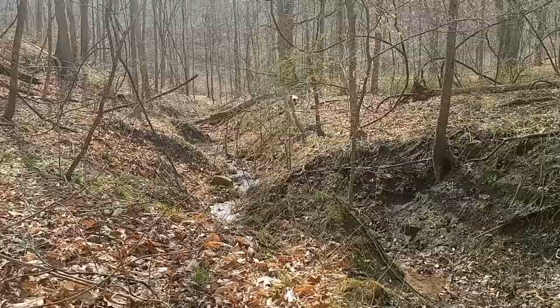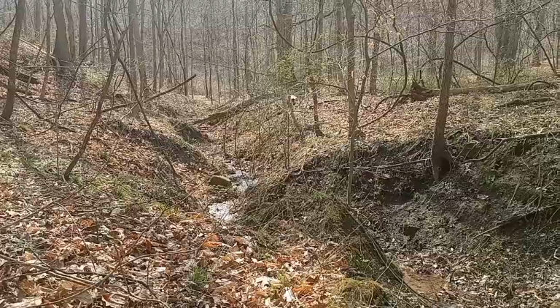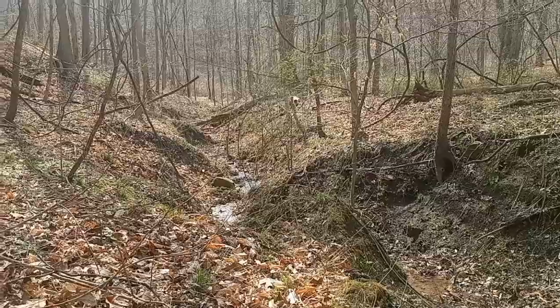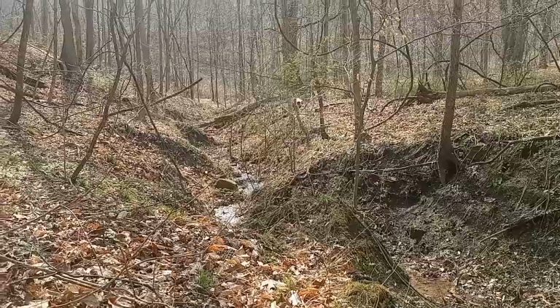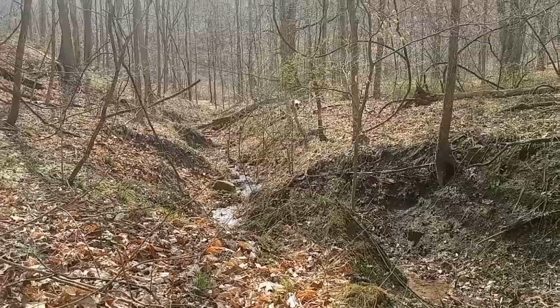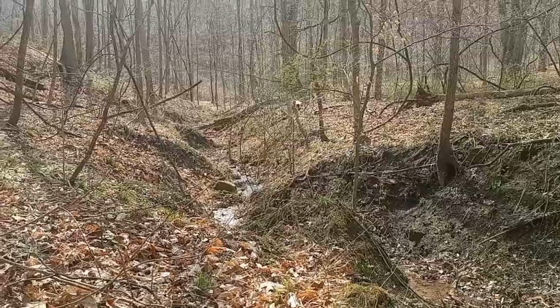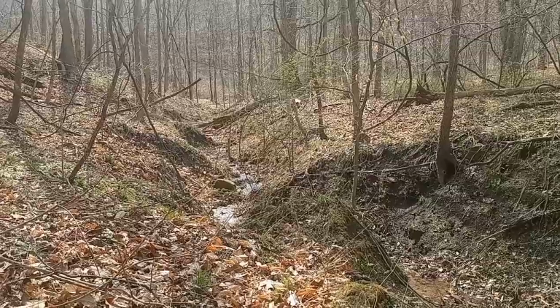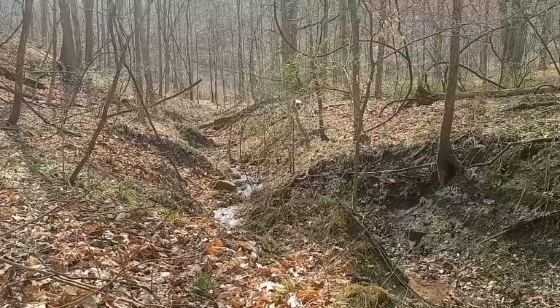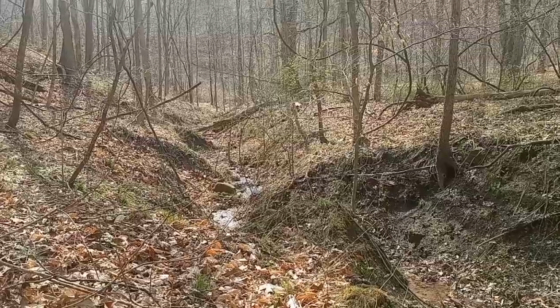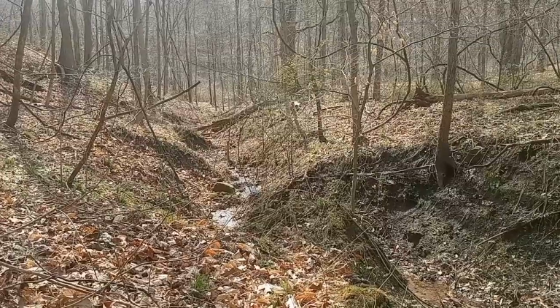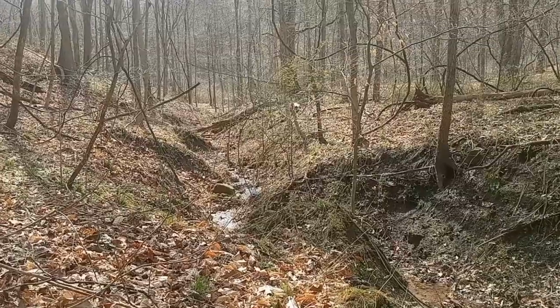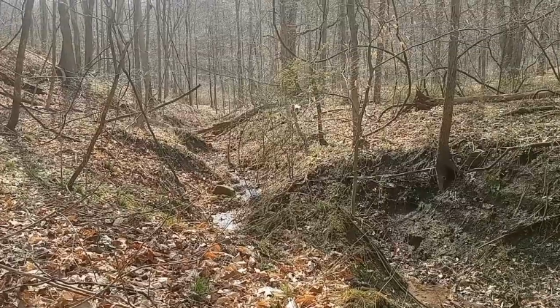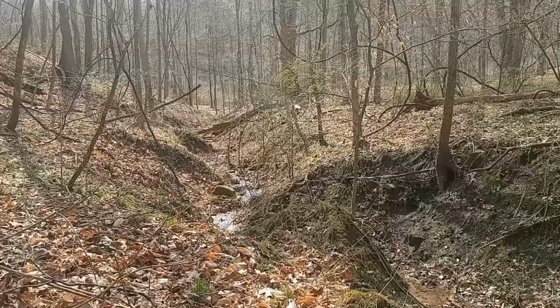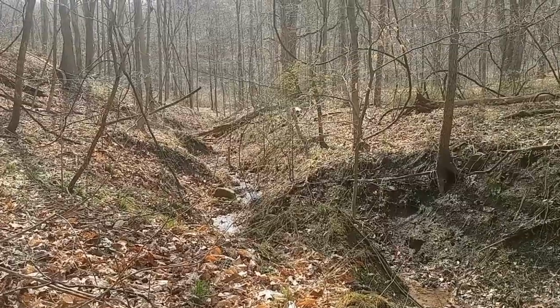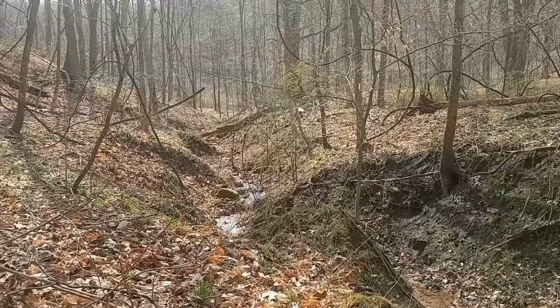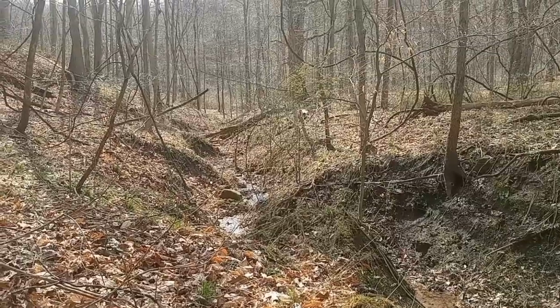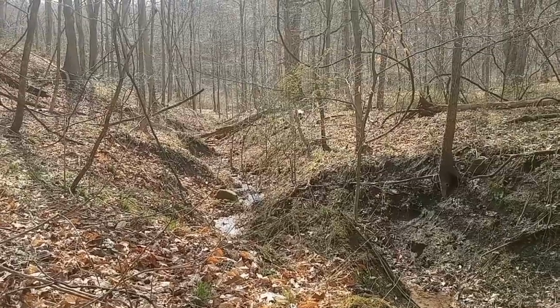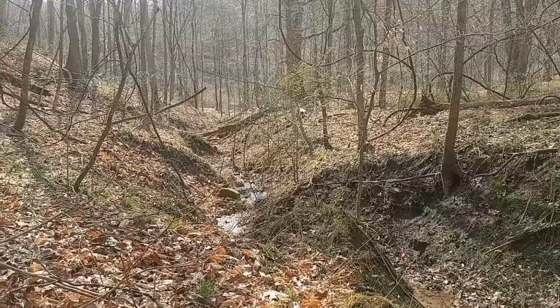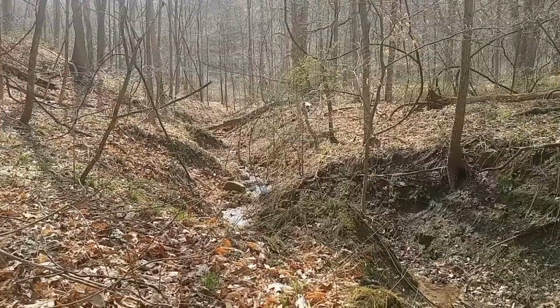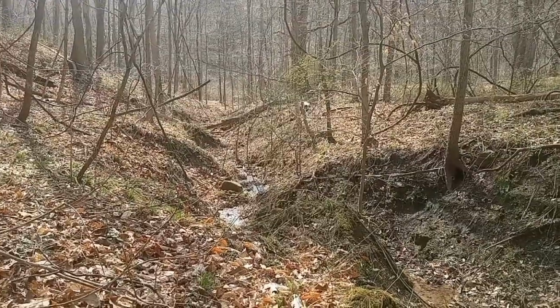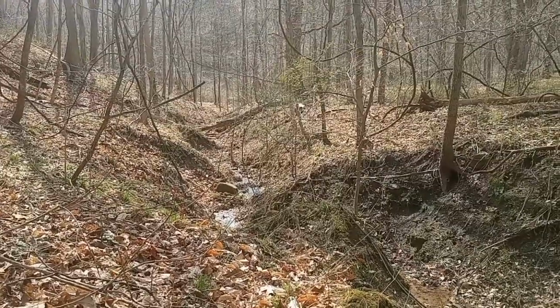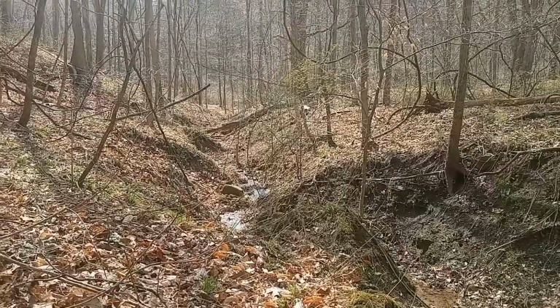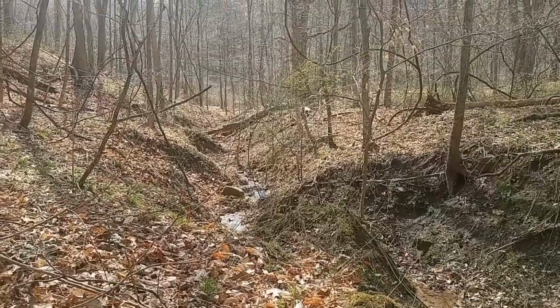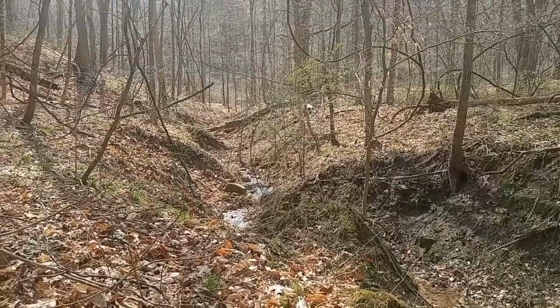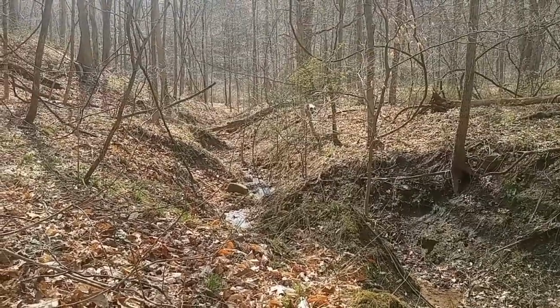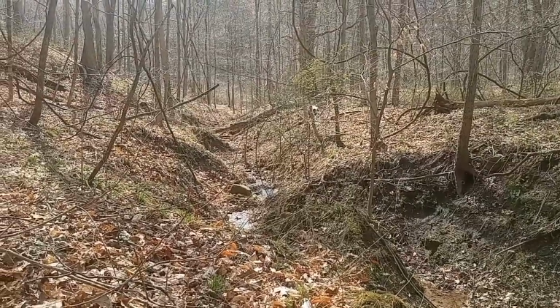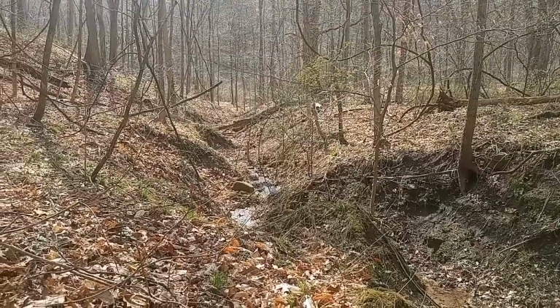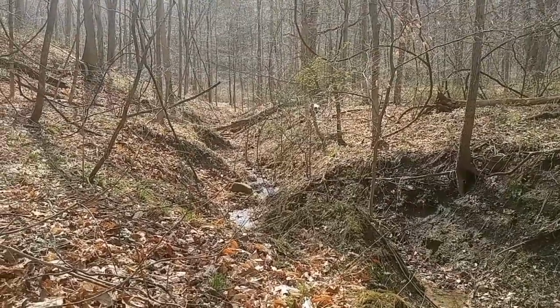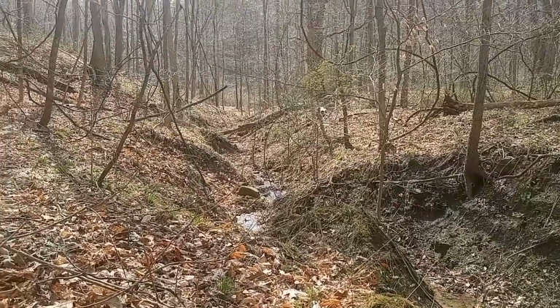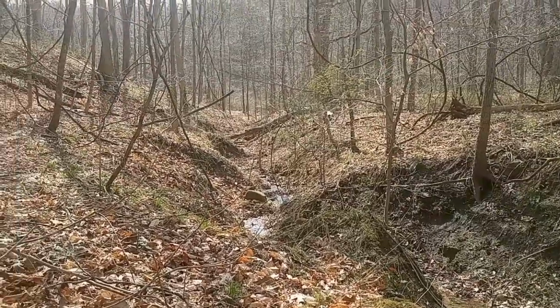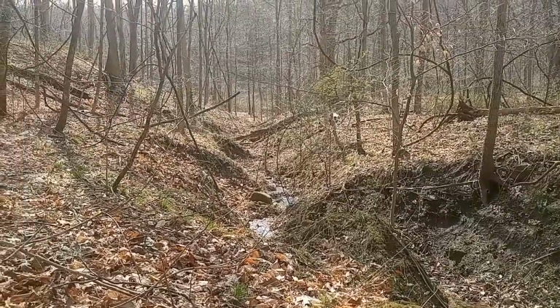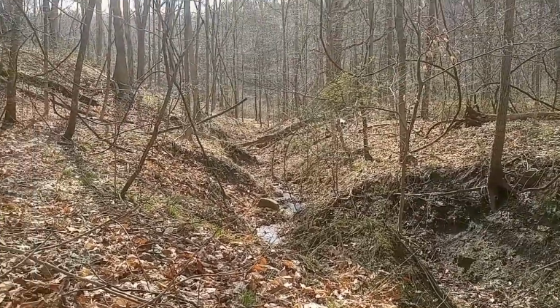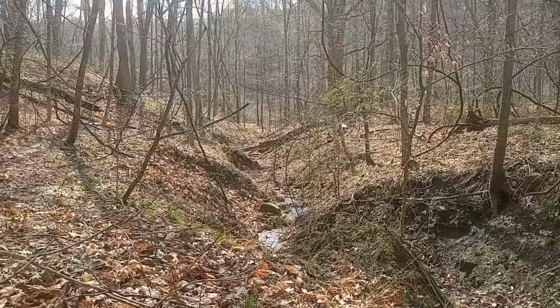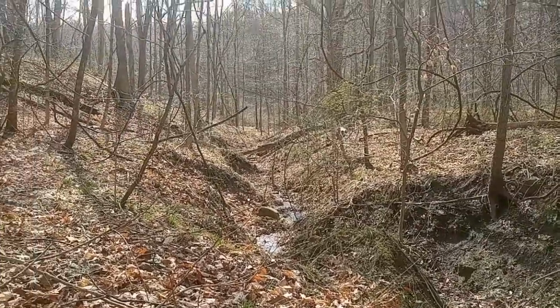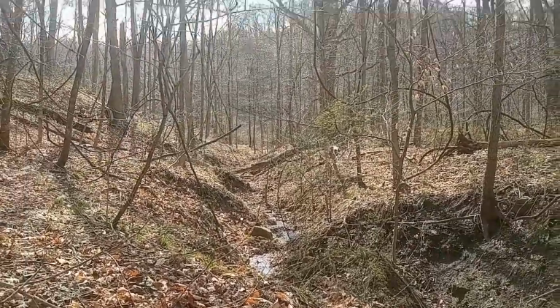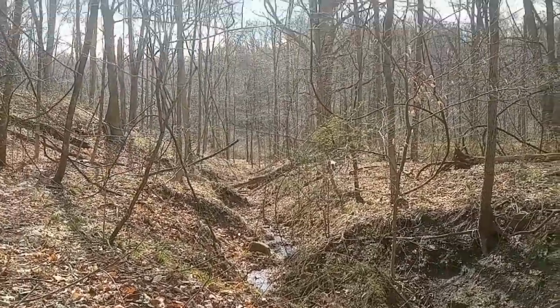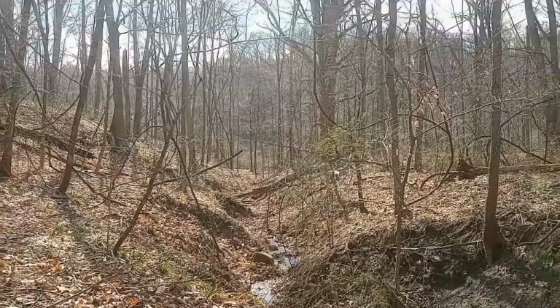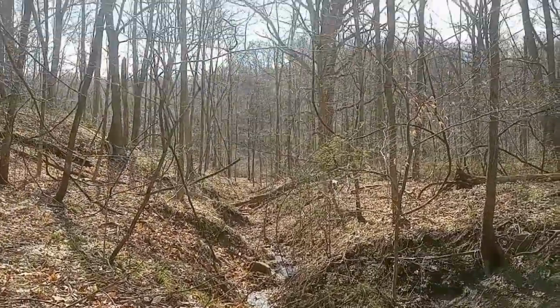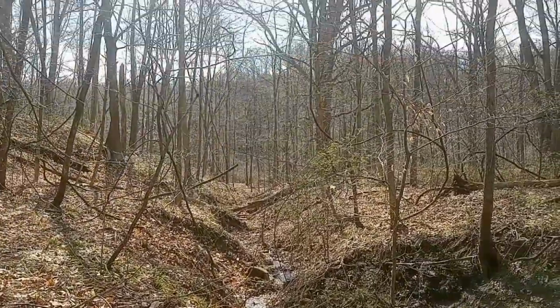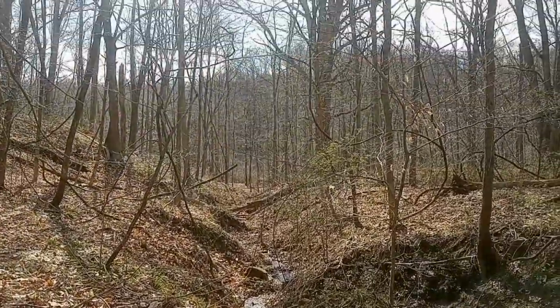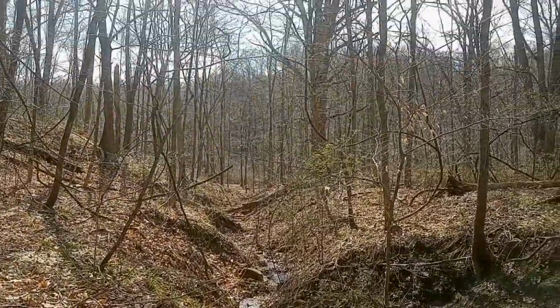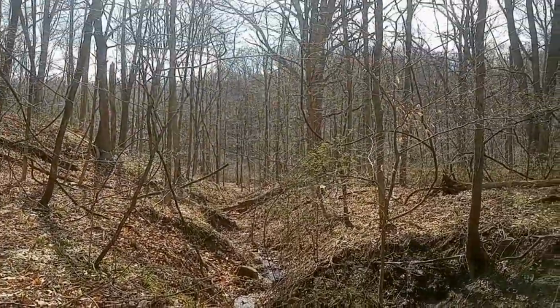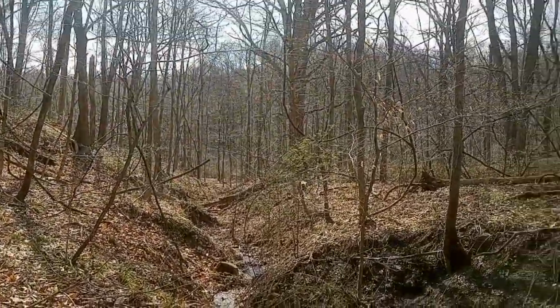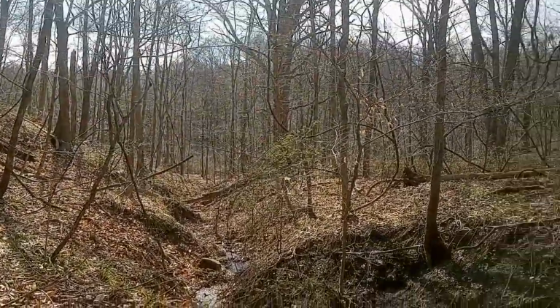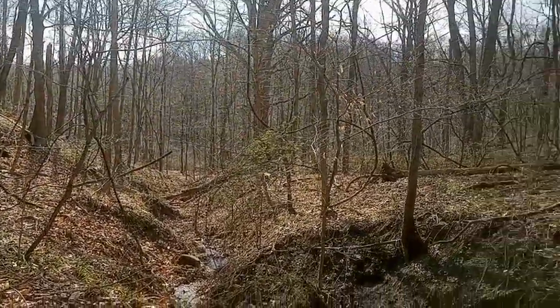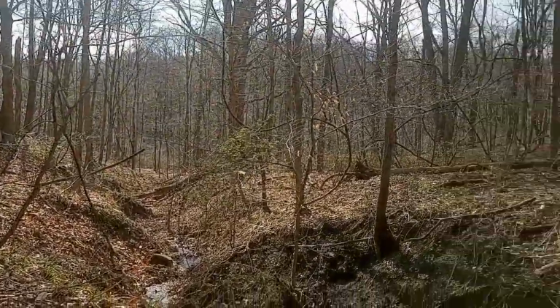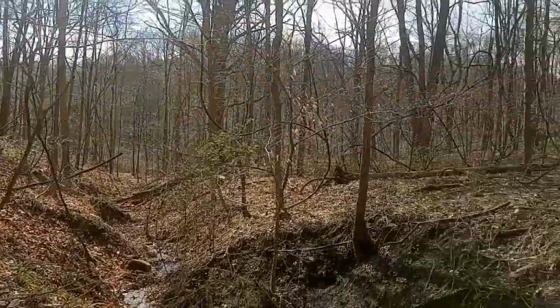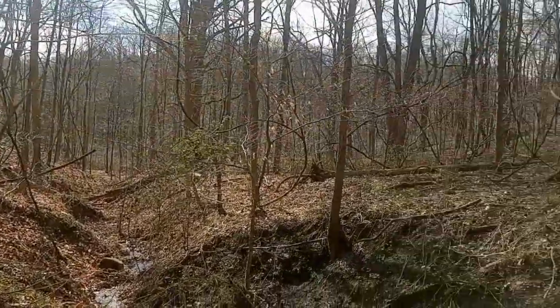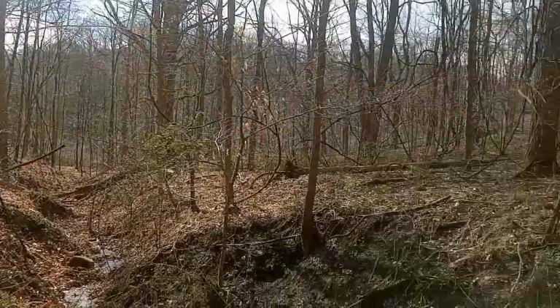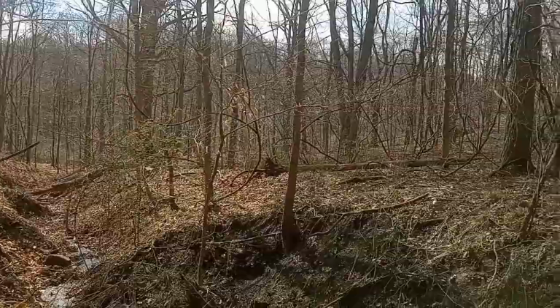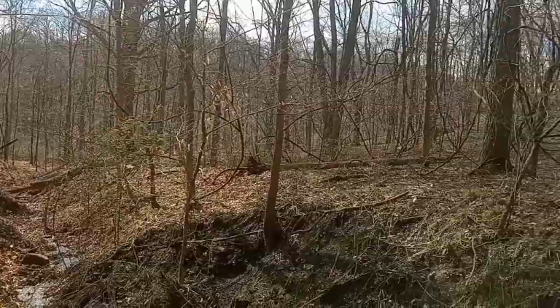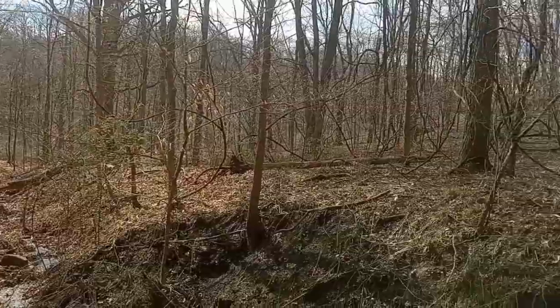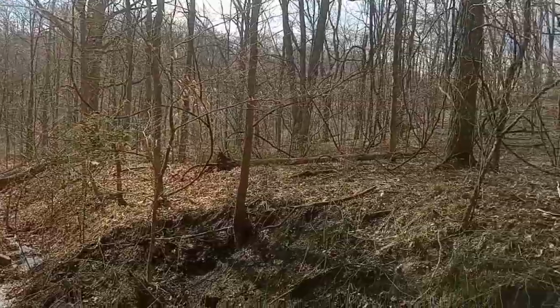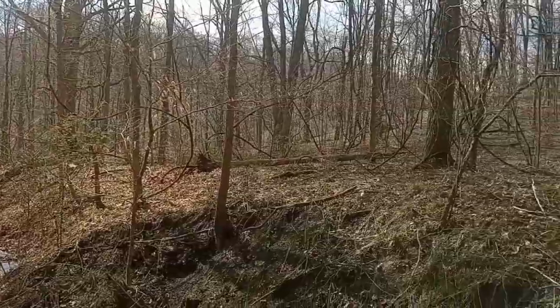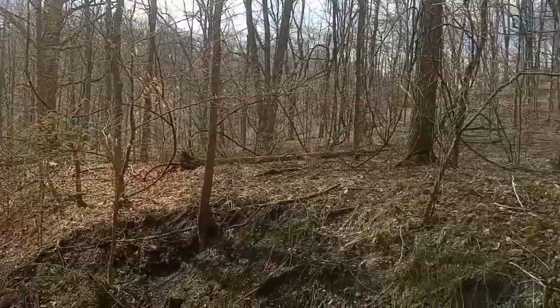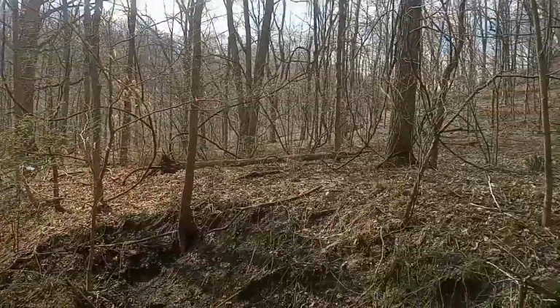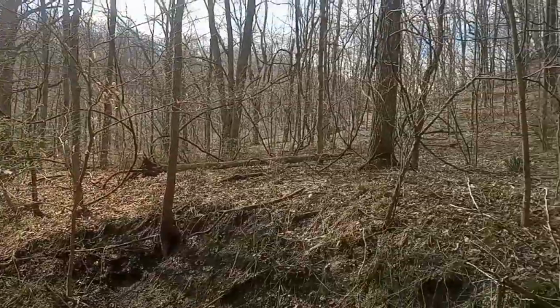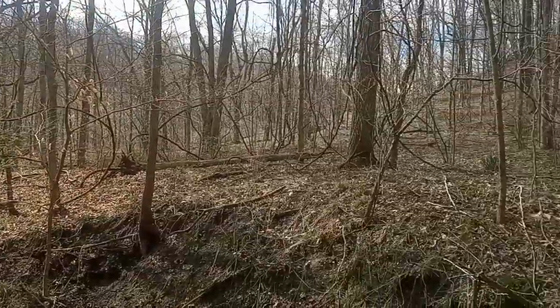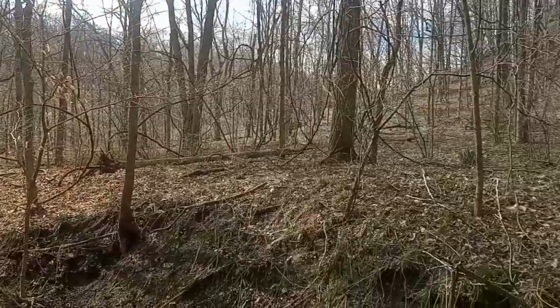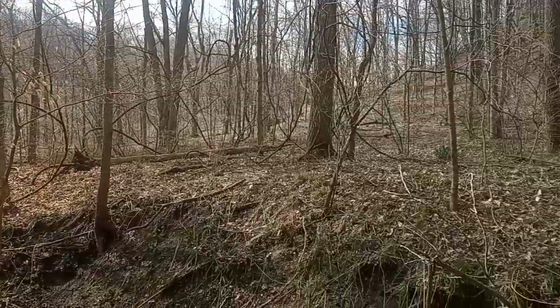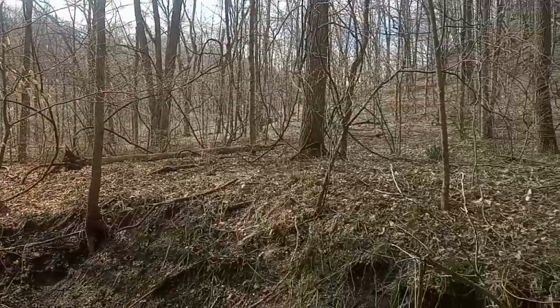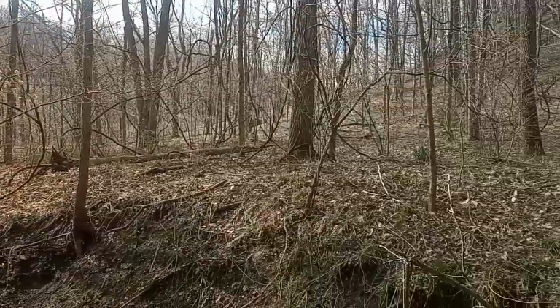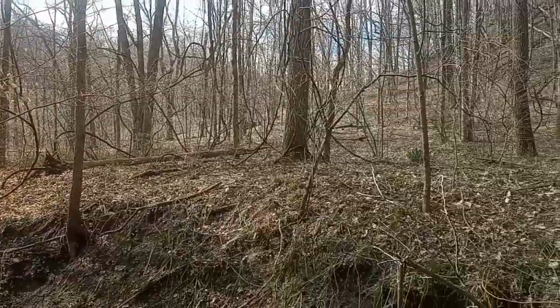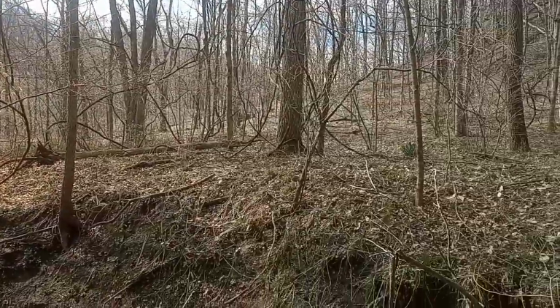Well, good morning, good afternoon, and good evening, guys. Welcome to another episode of Darby's Down Home Detecting.